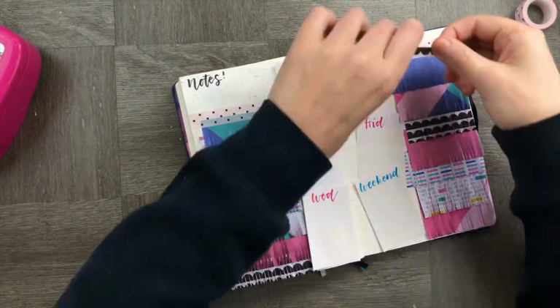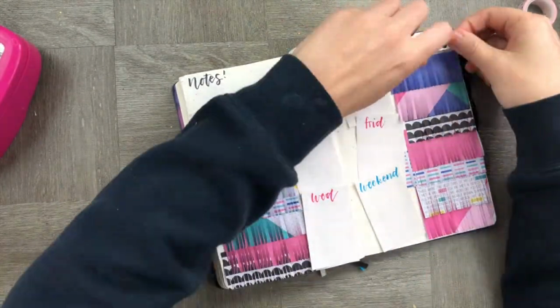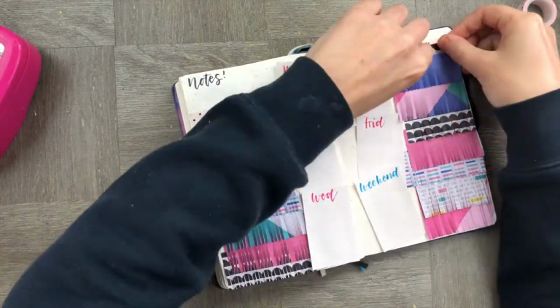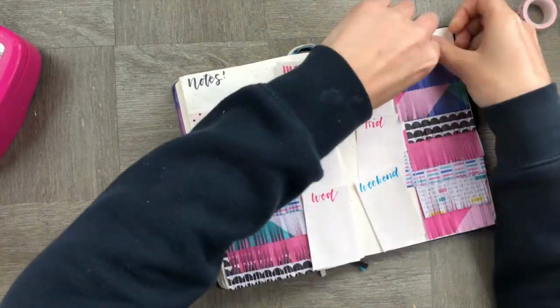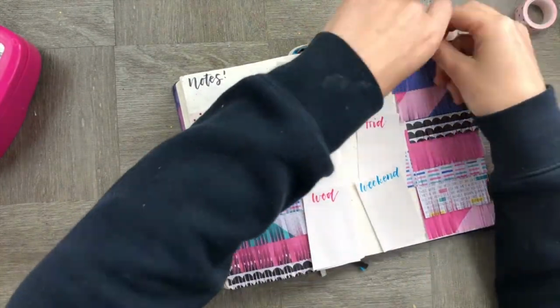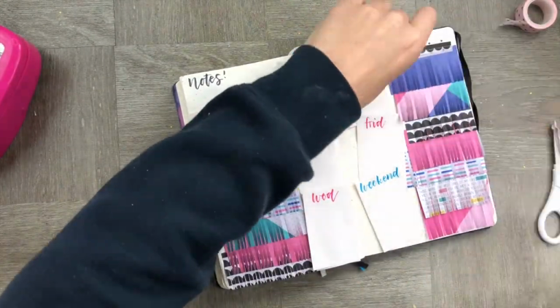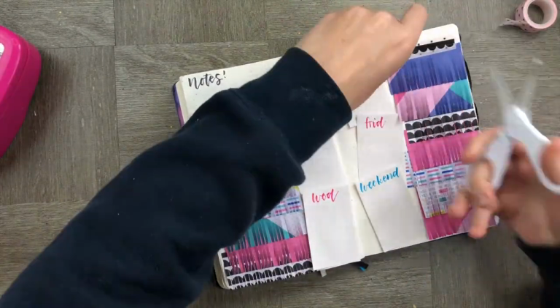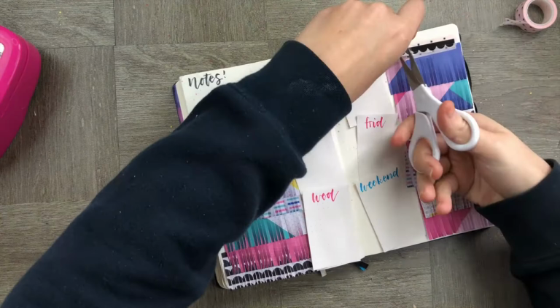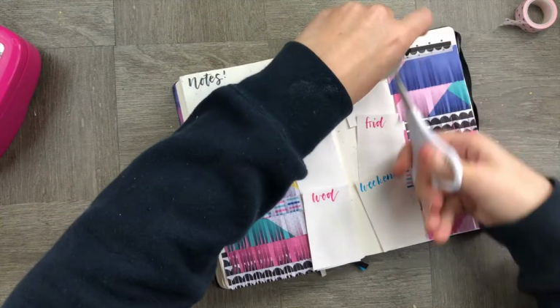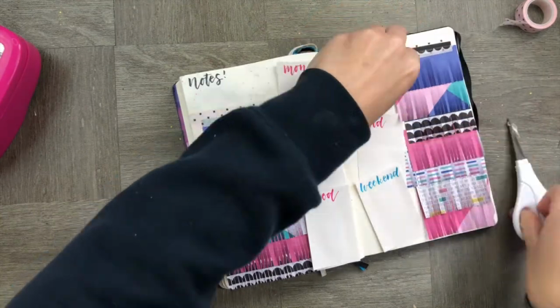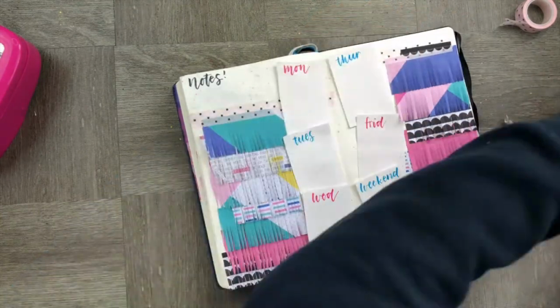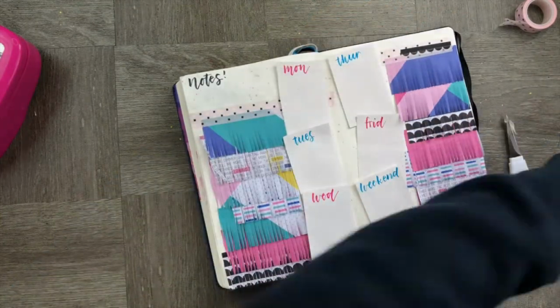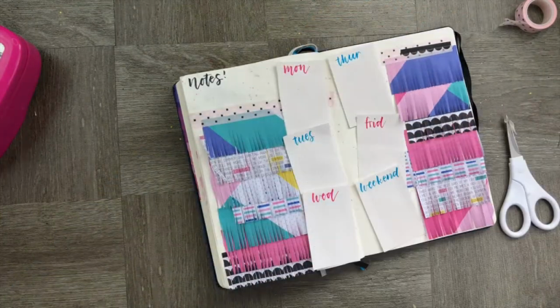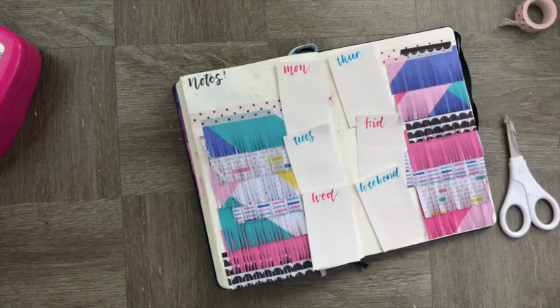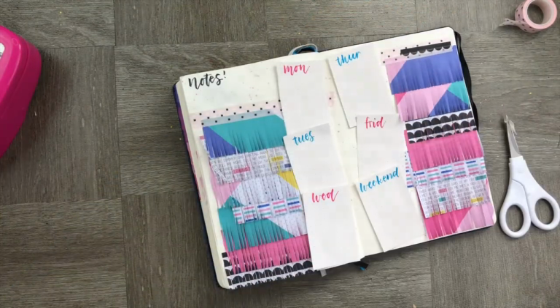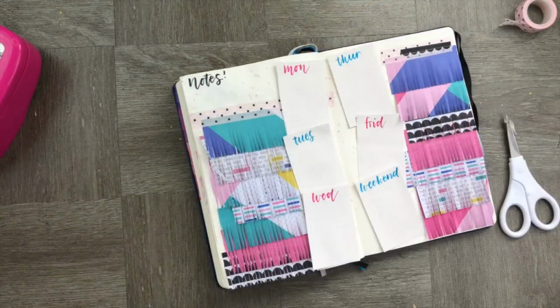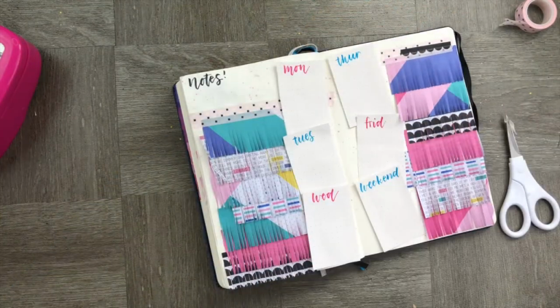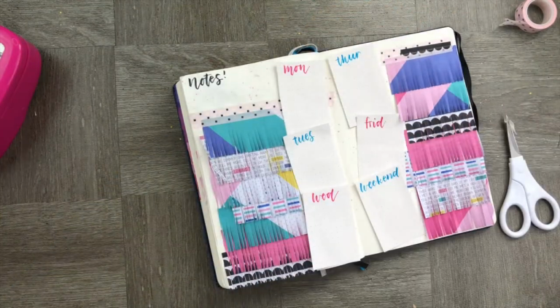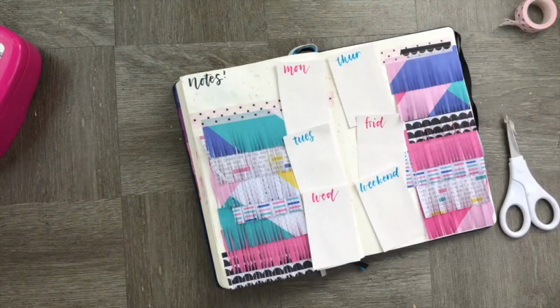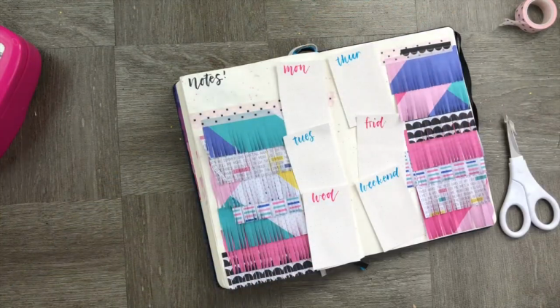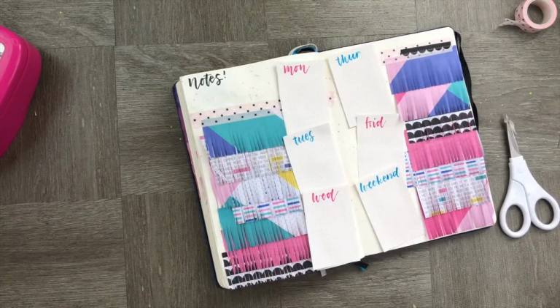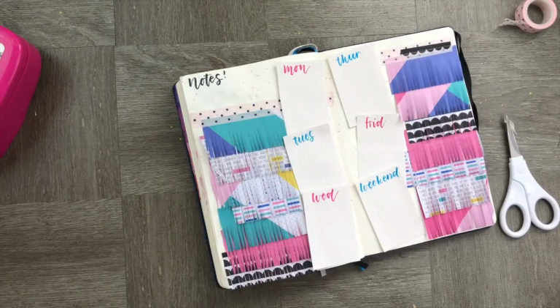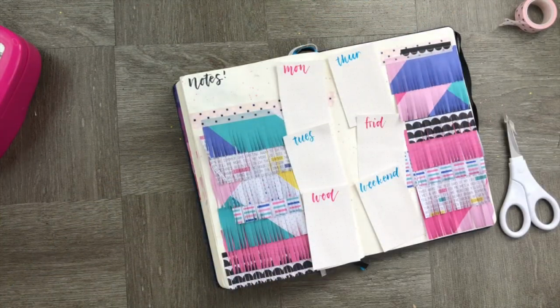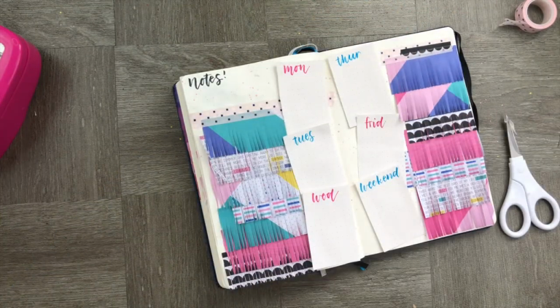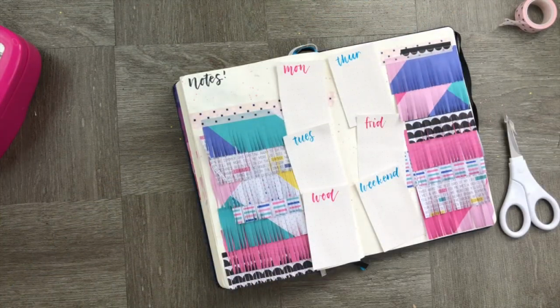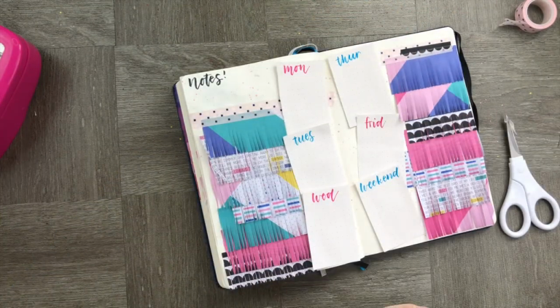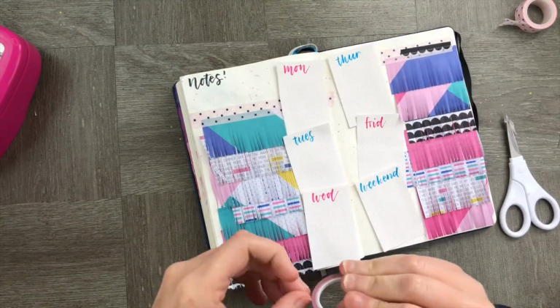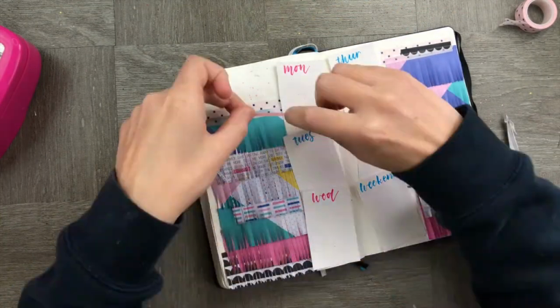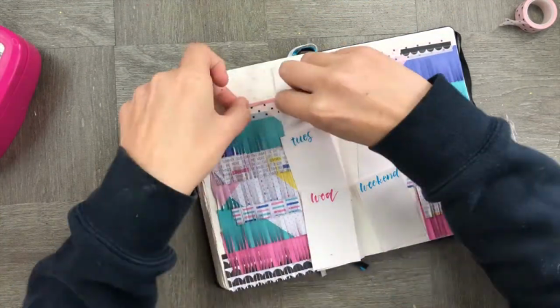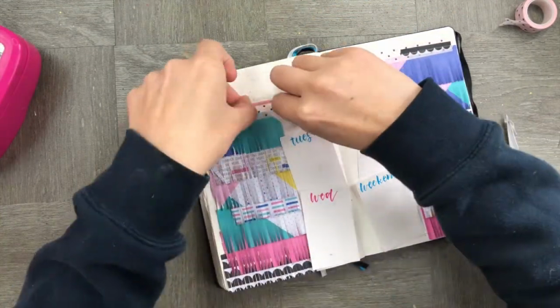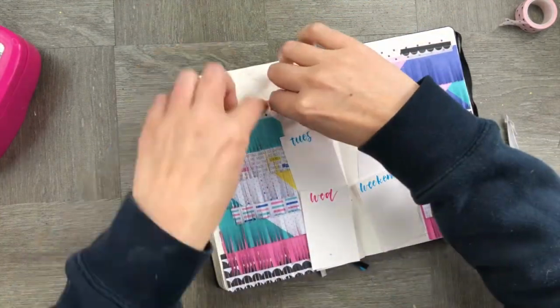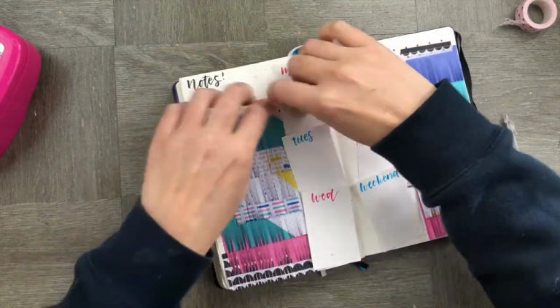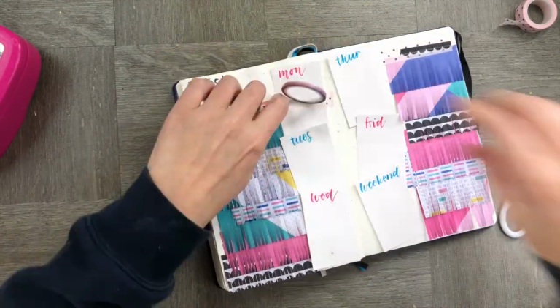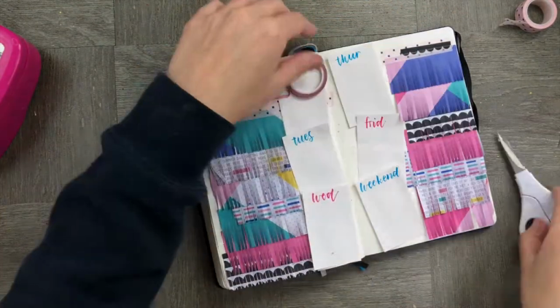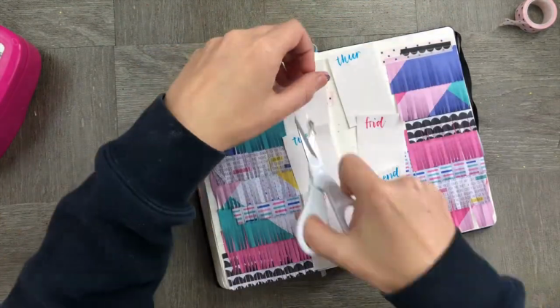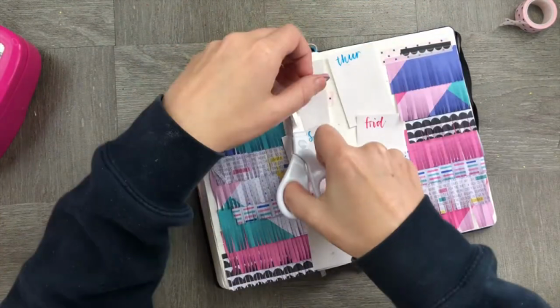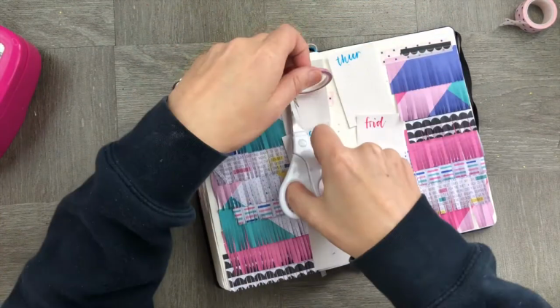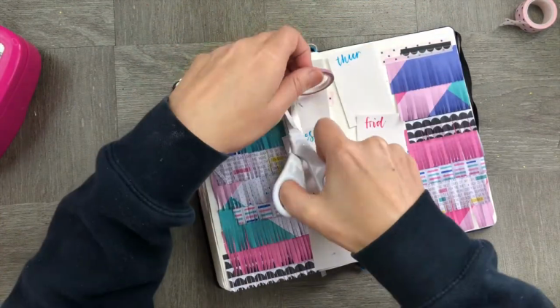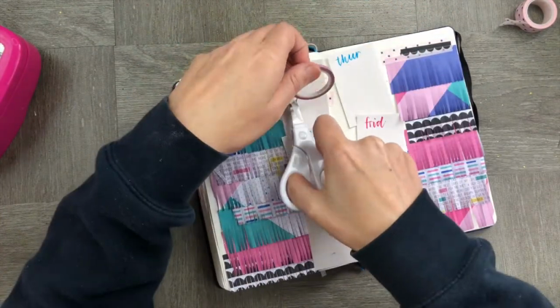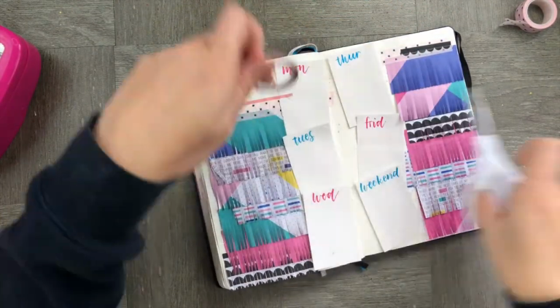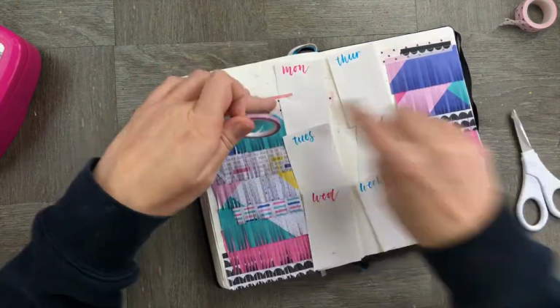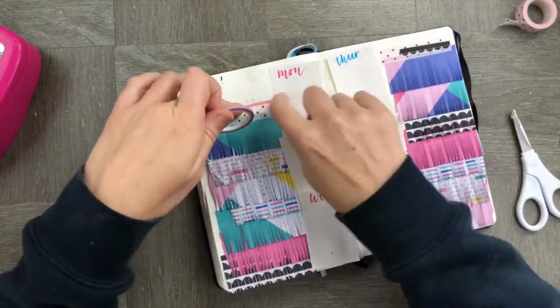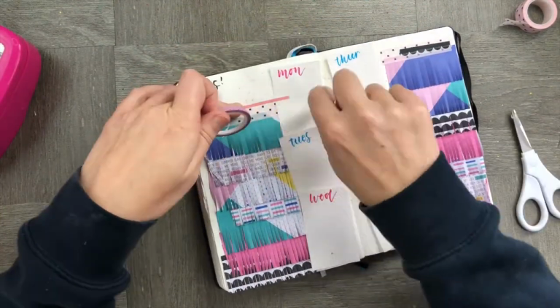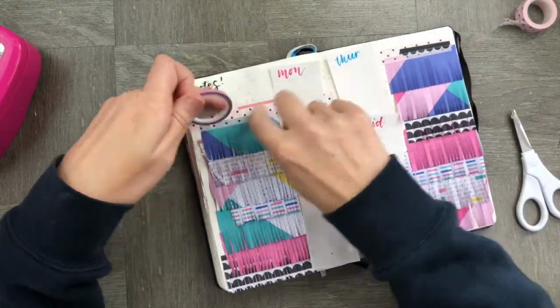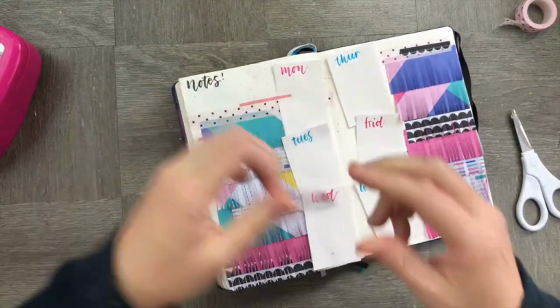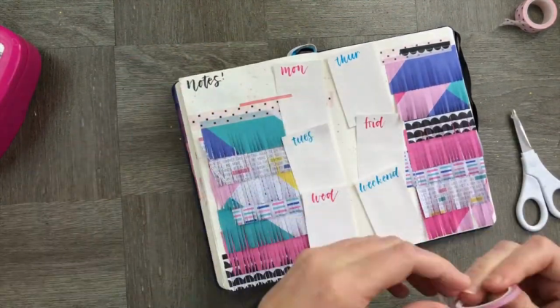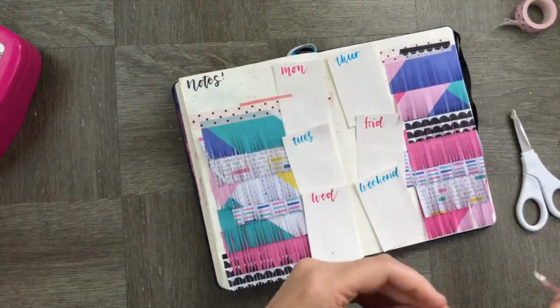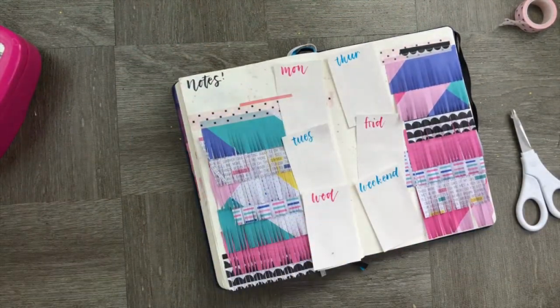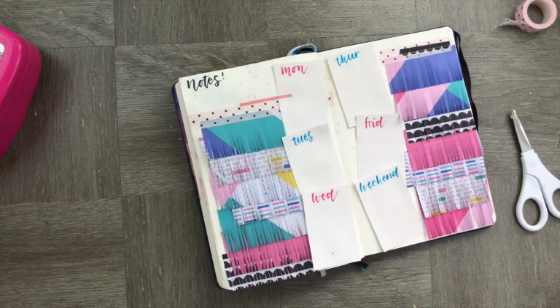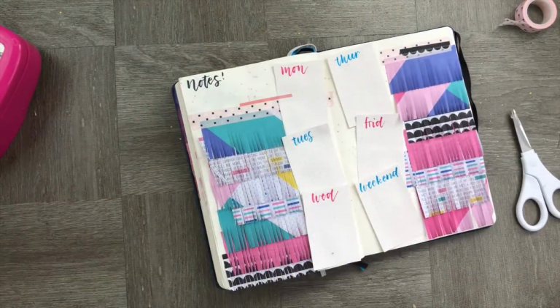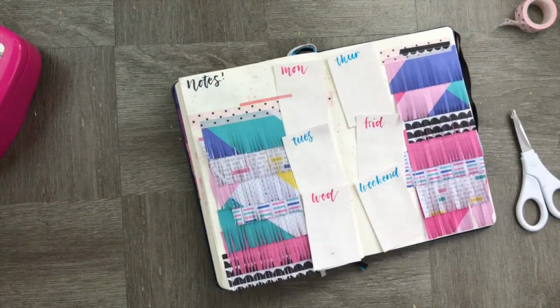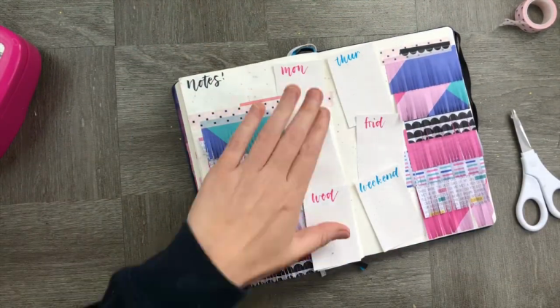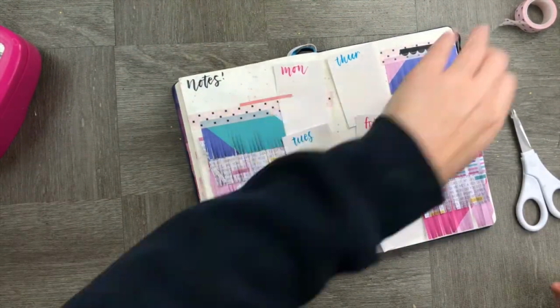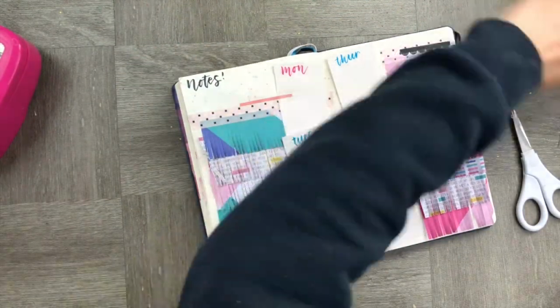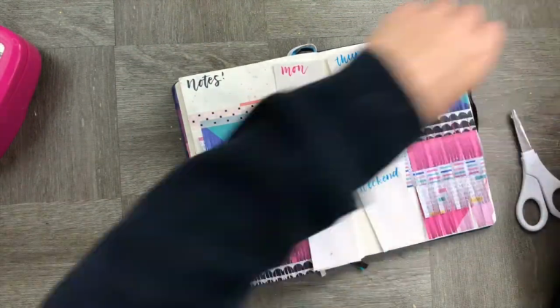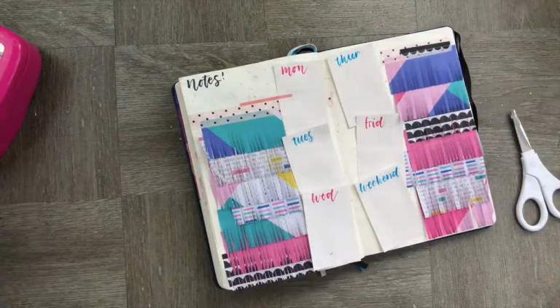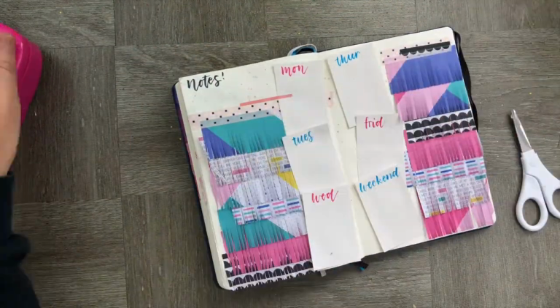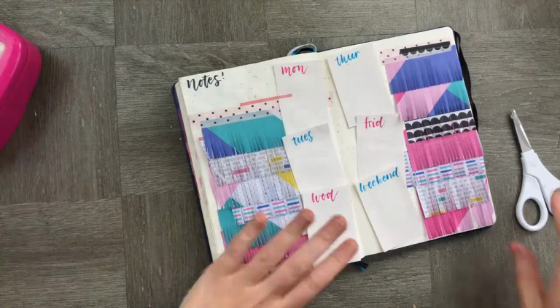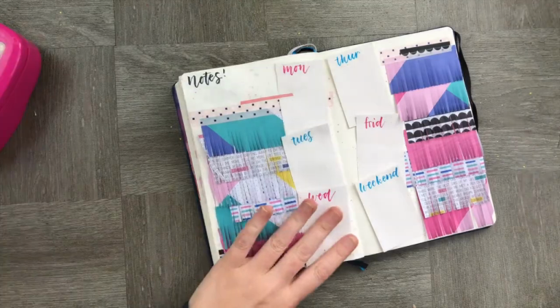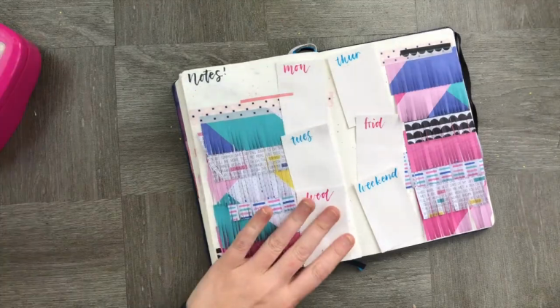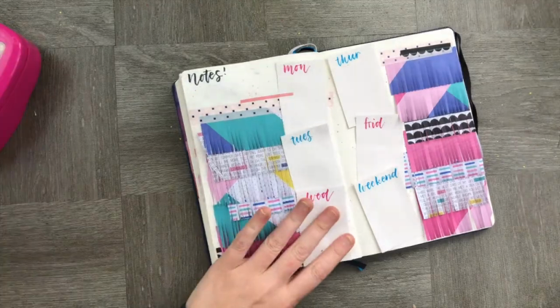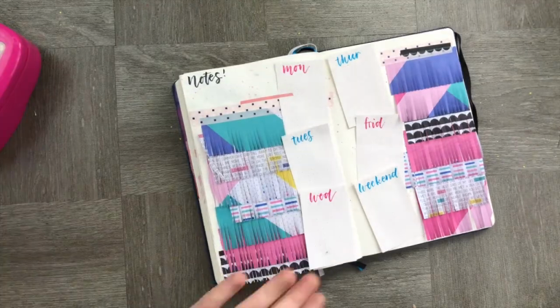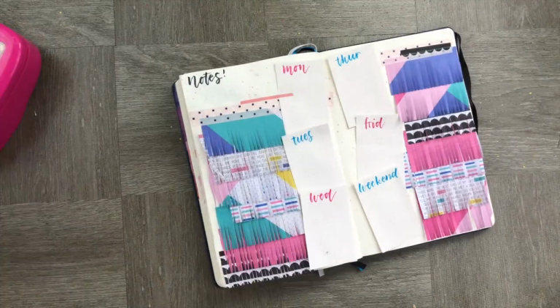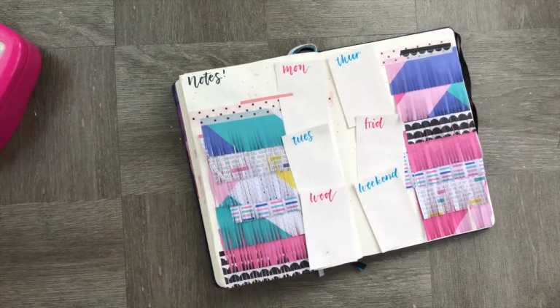Adding a couple of embellishments and a couple of pieces of washi tape to finish it off — and we are done! Super easy!